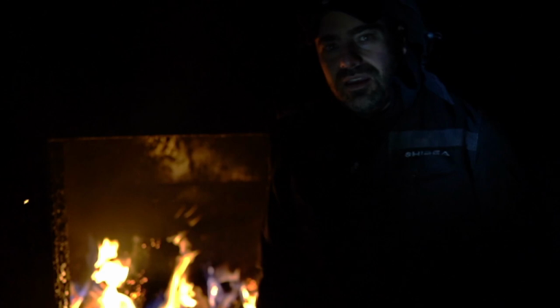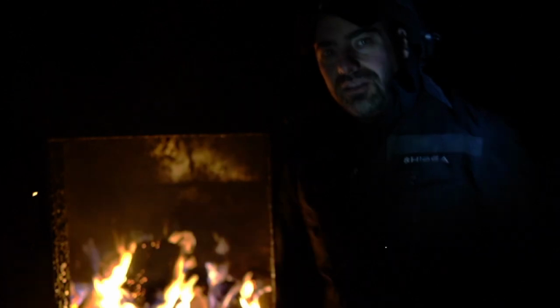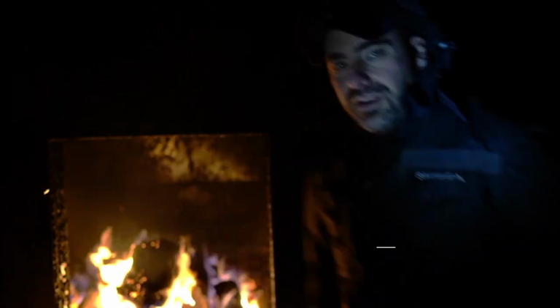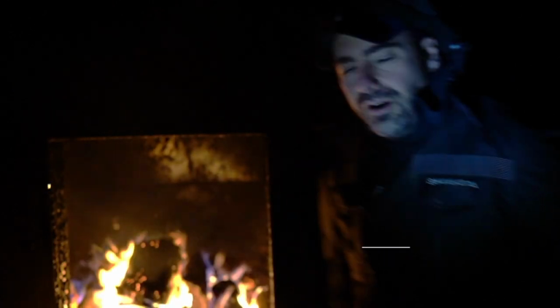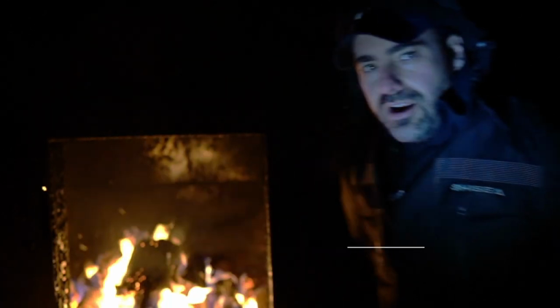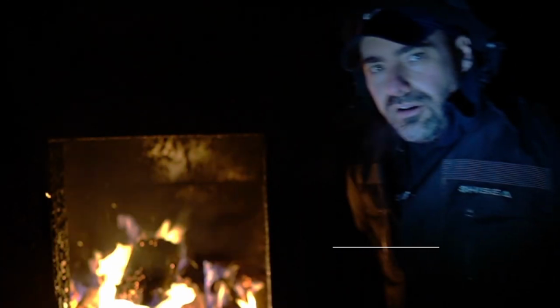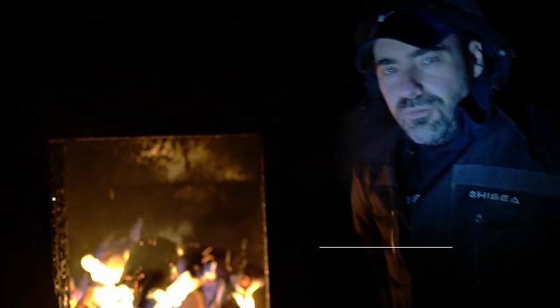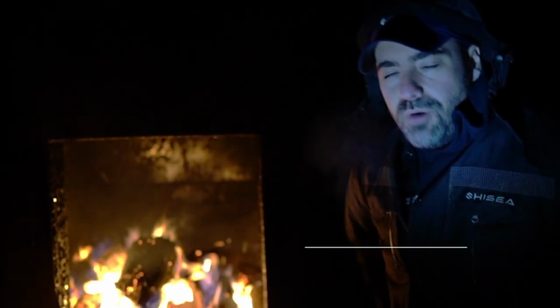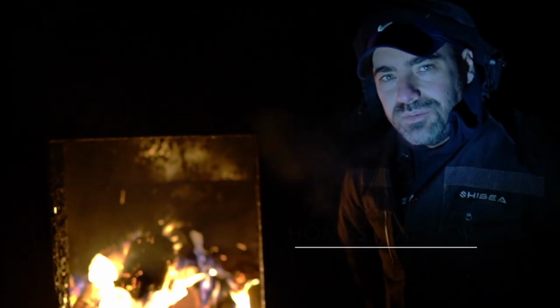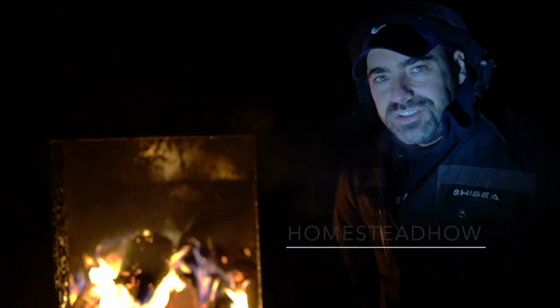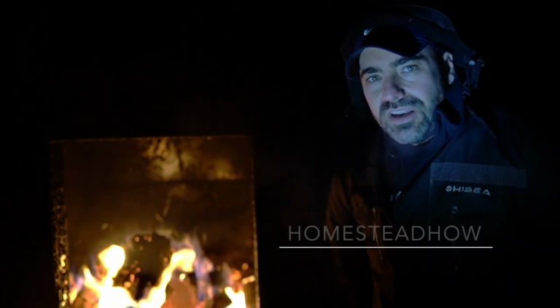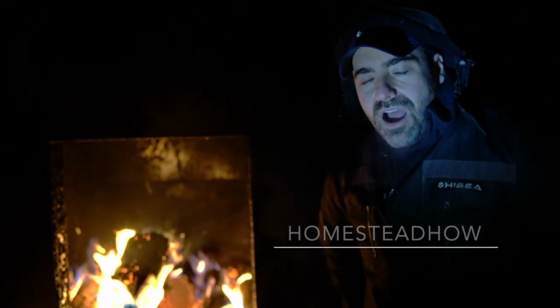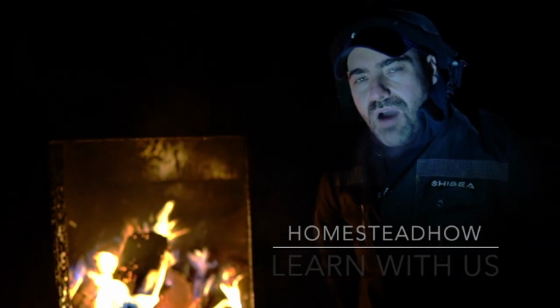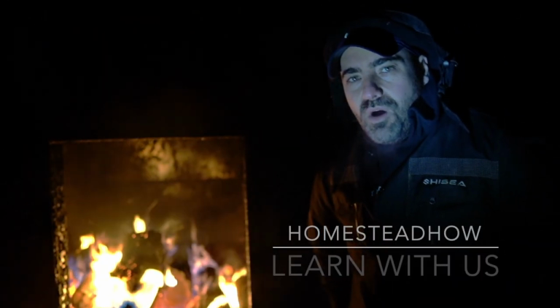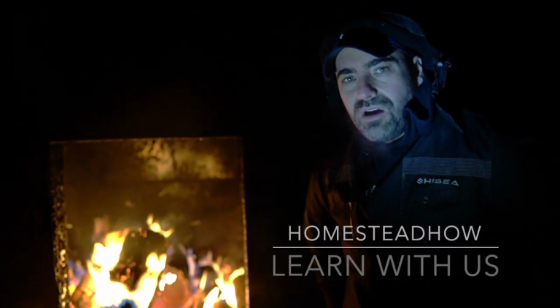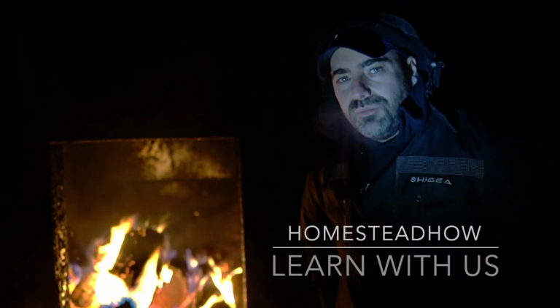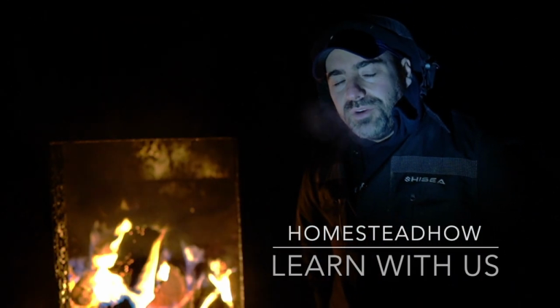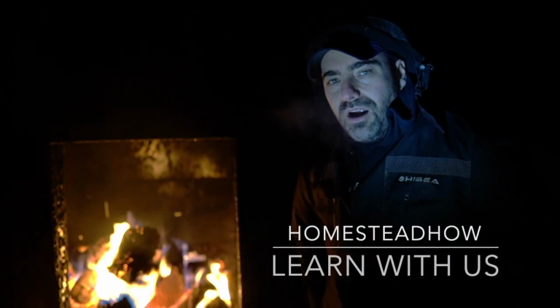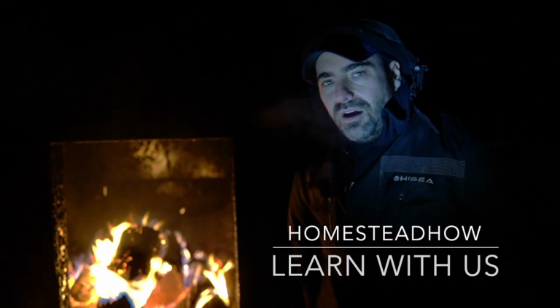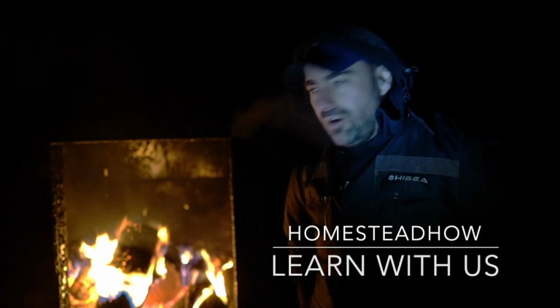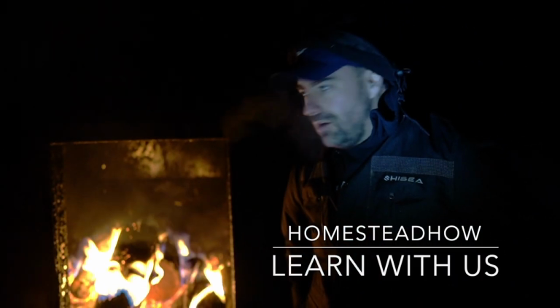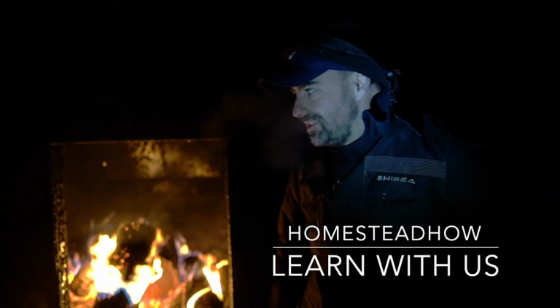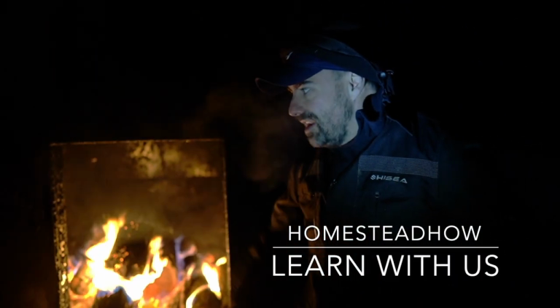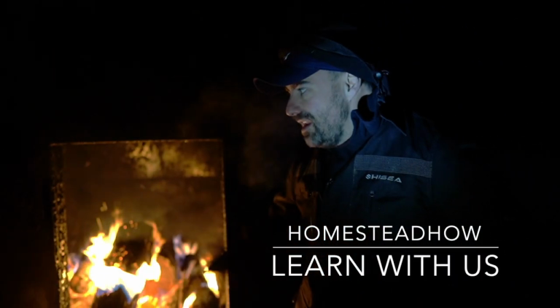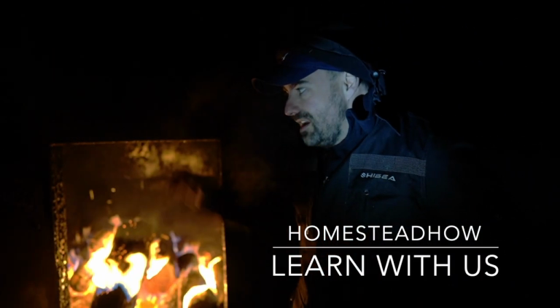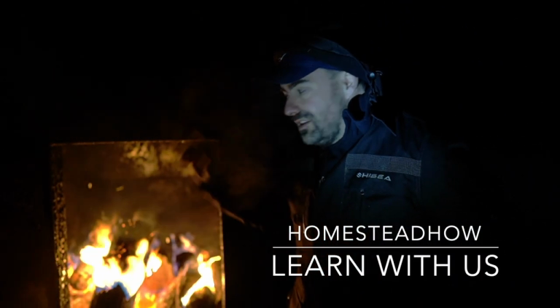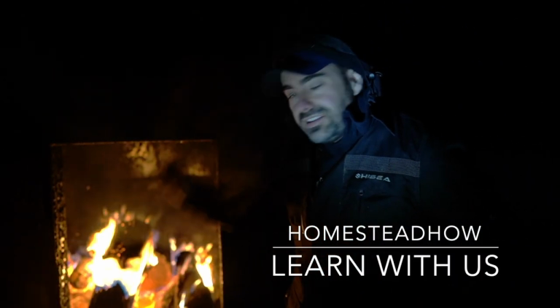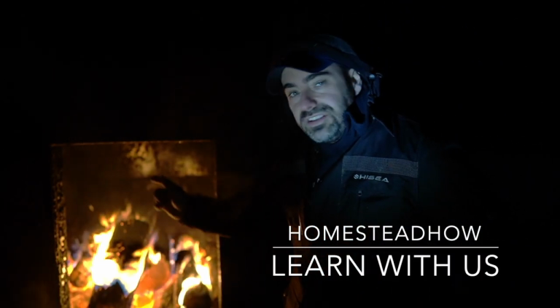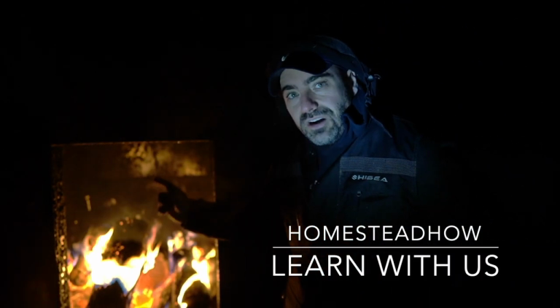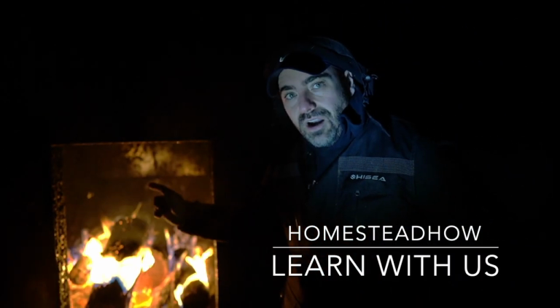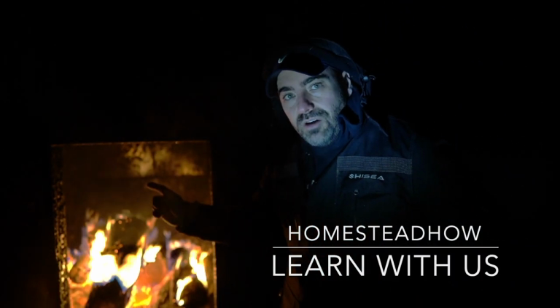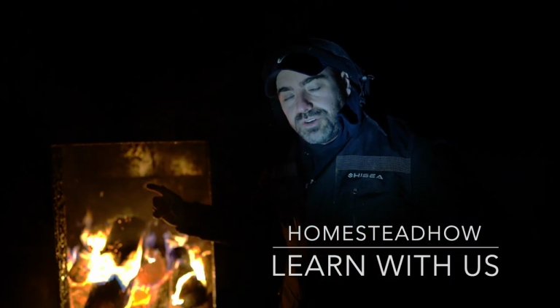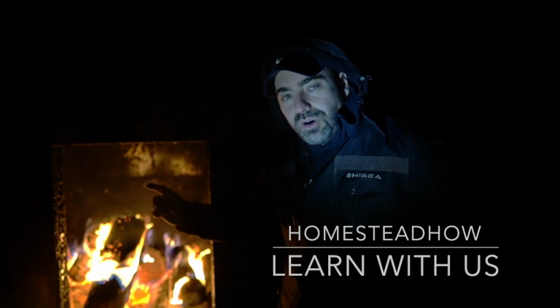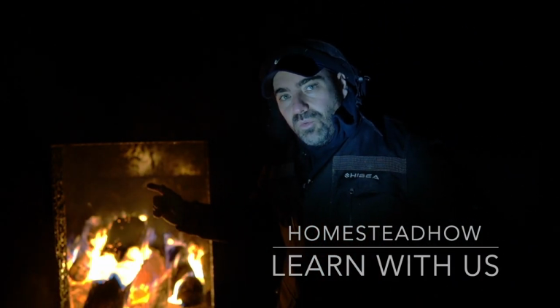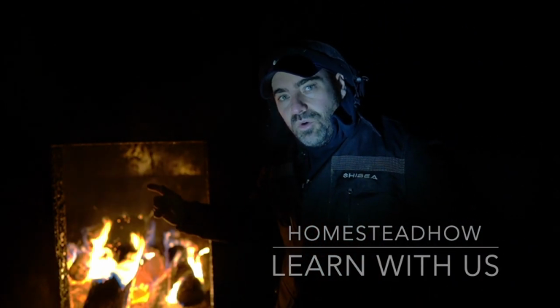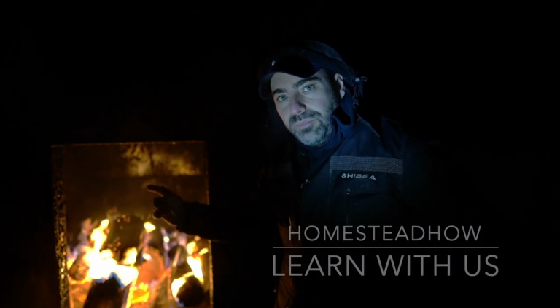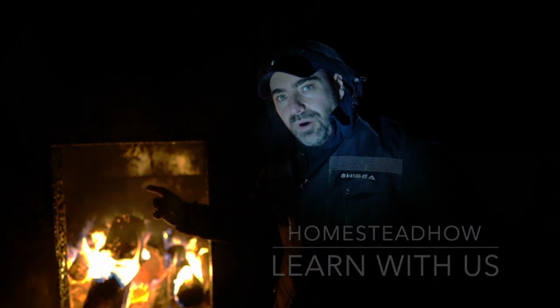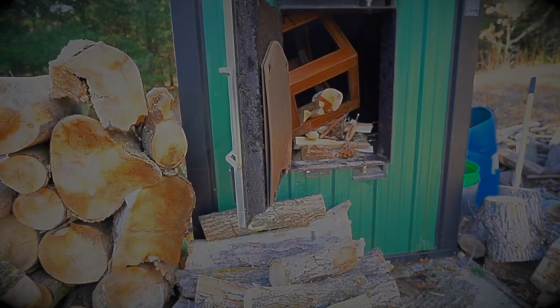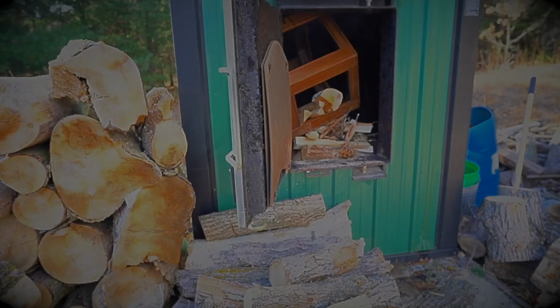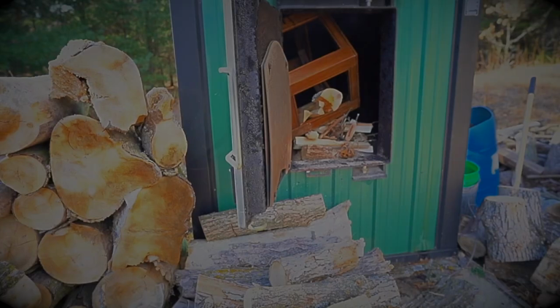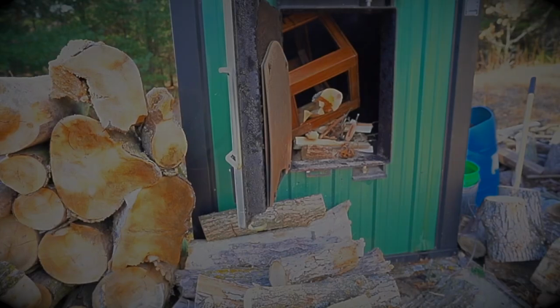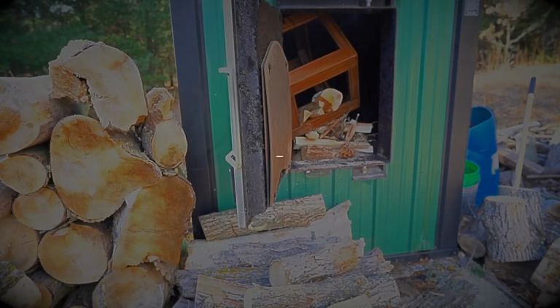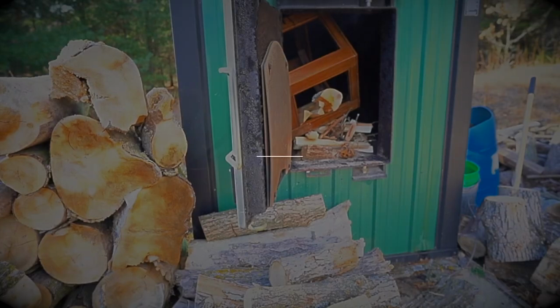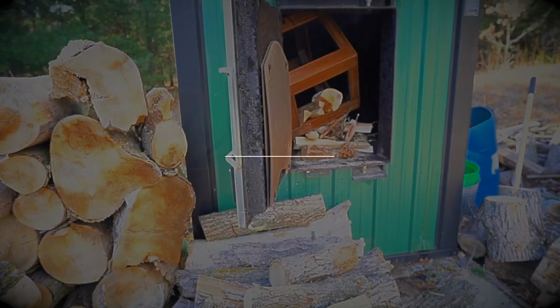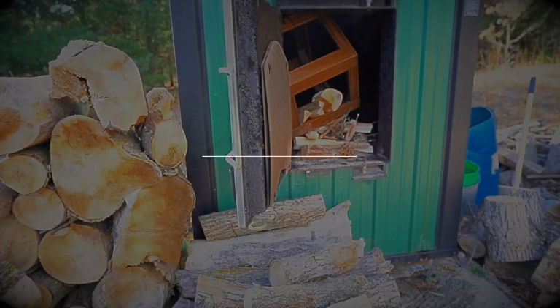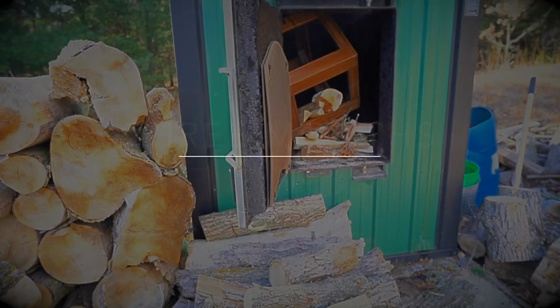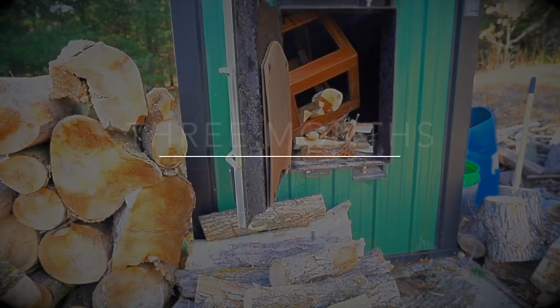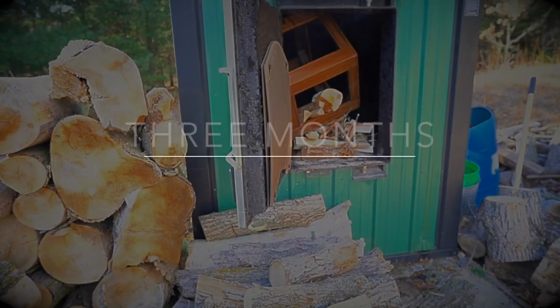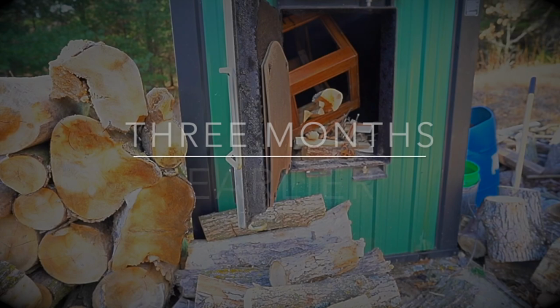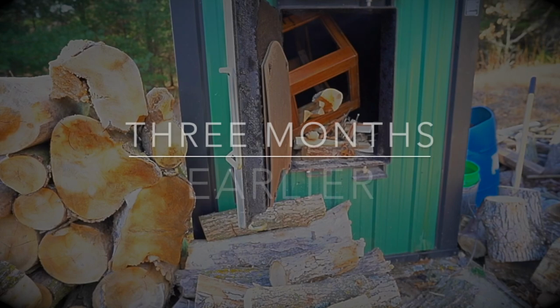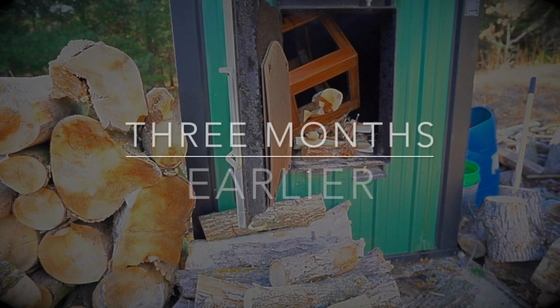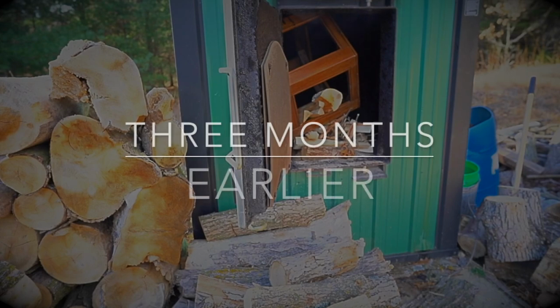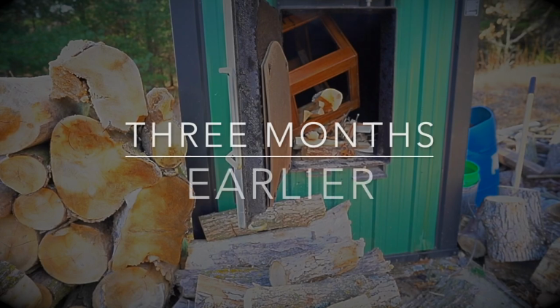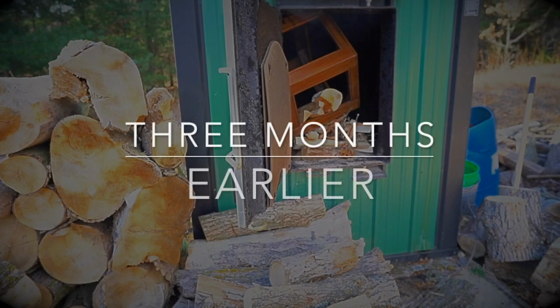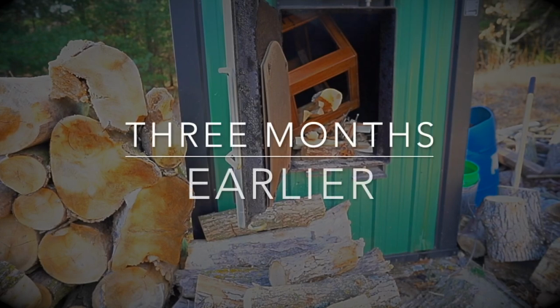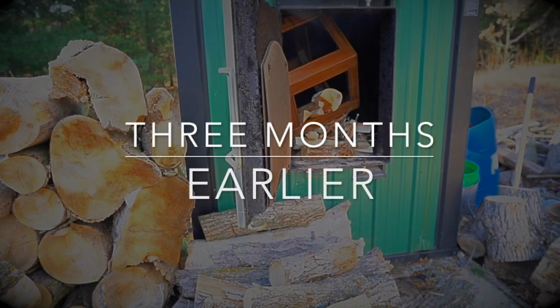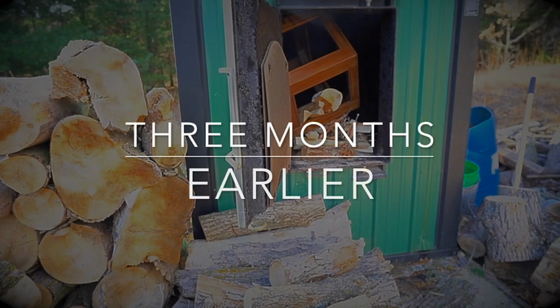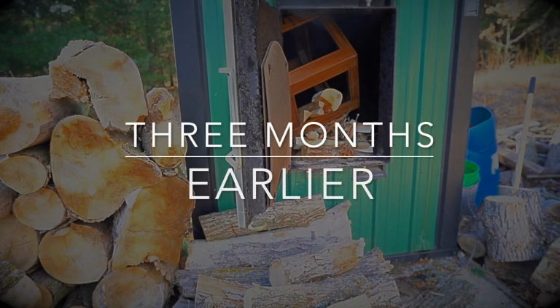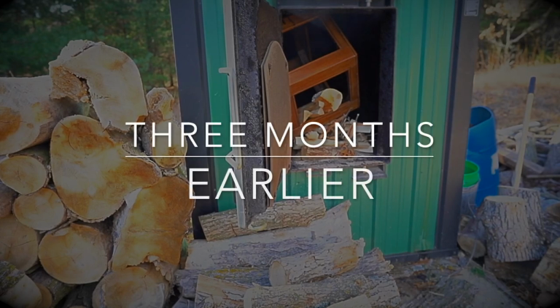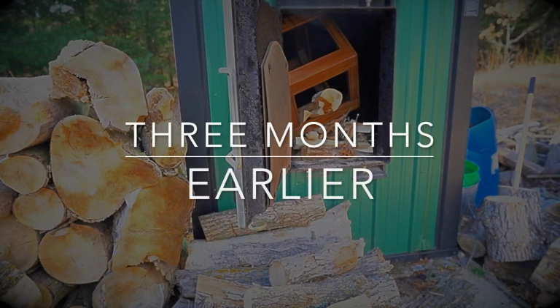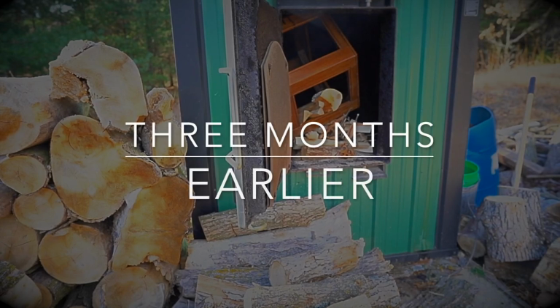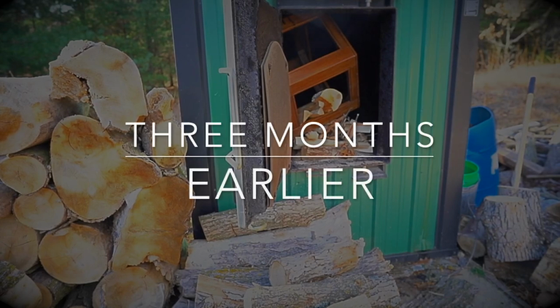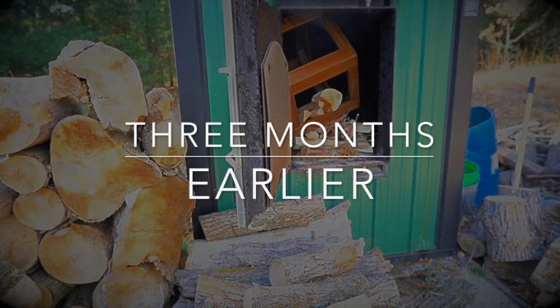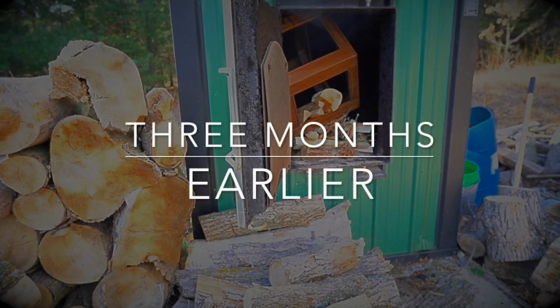Kerry here from Homestead How. Welcome to our homestead. This is our outdoor wood burner. I've had comments on YouTube about how I'm such an idiot and a moron.